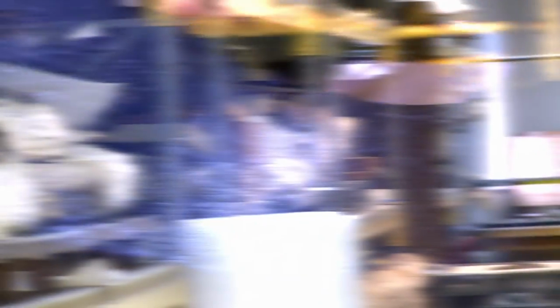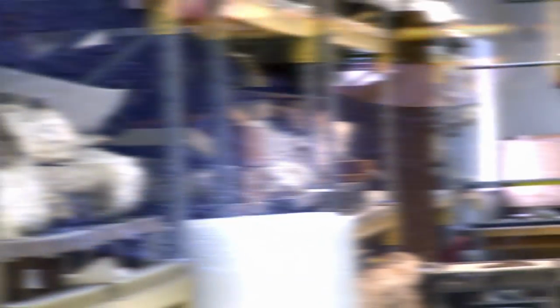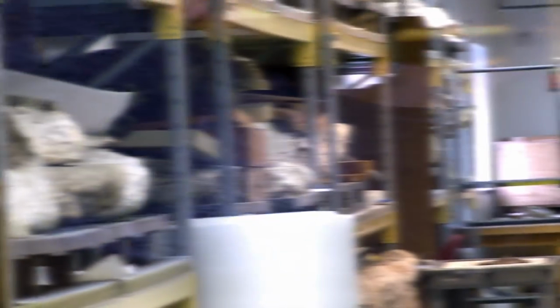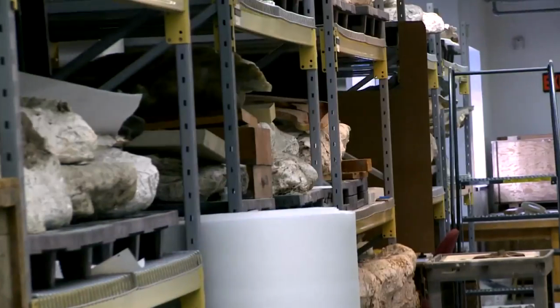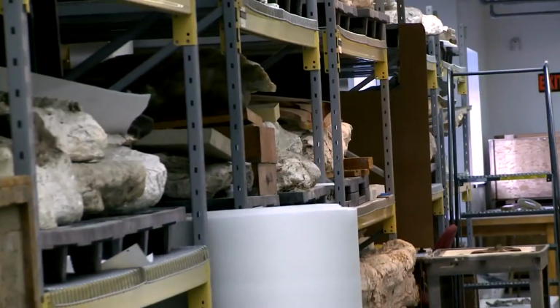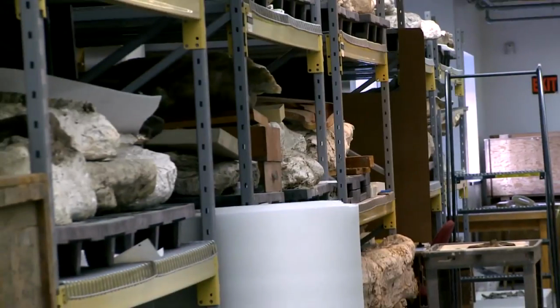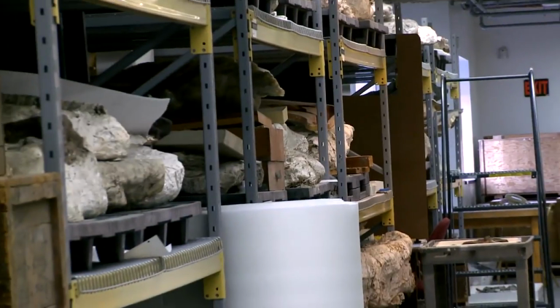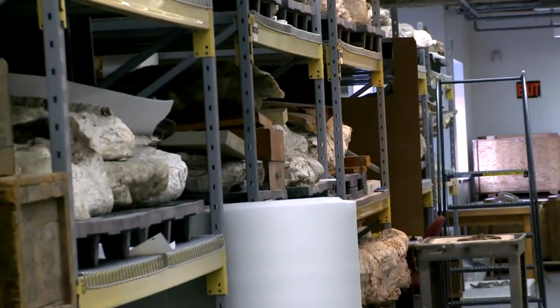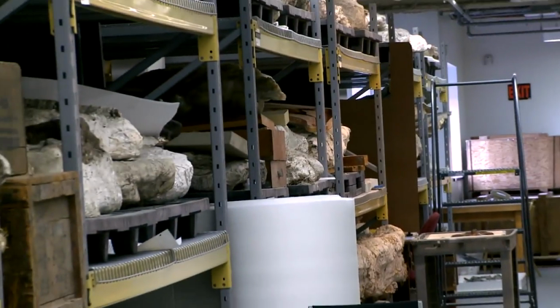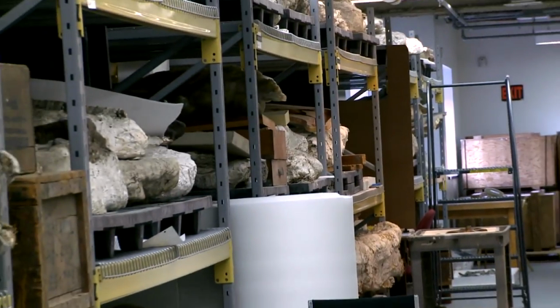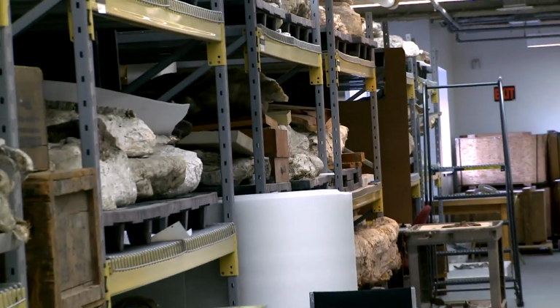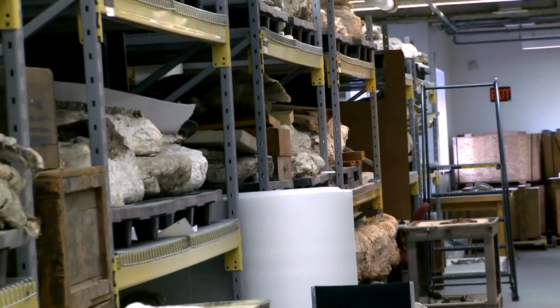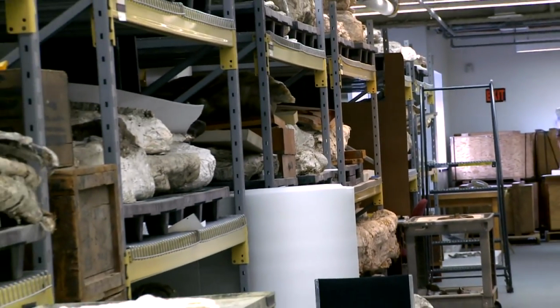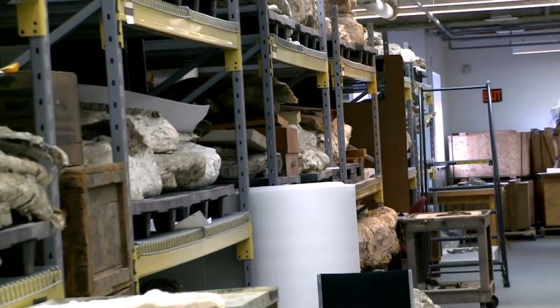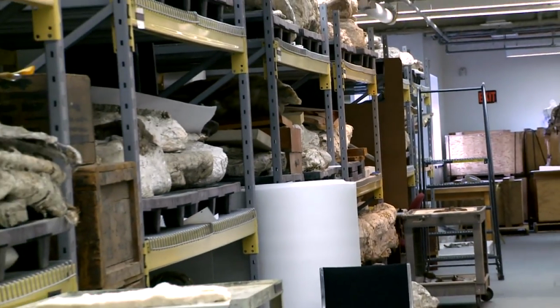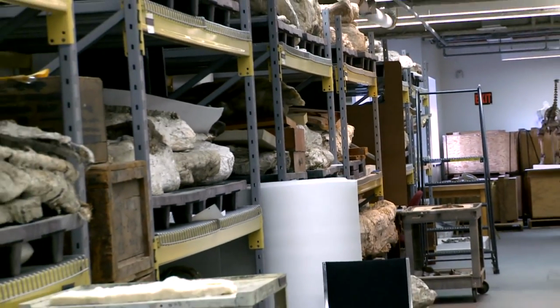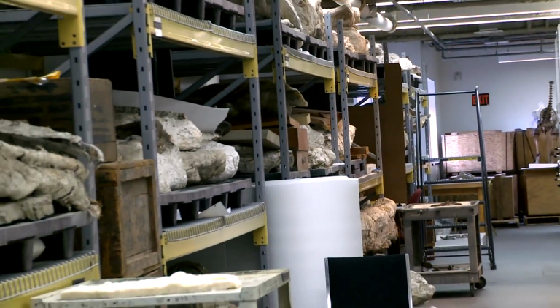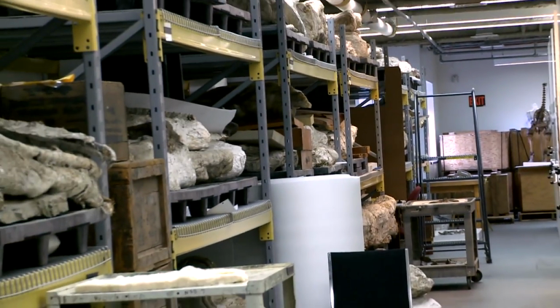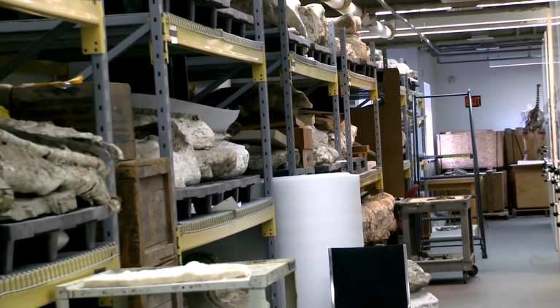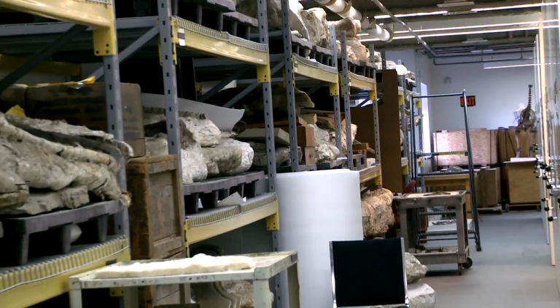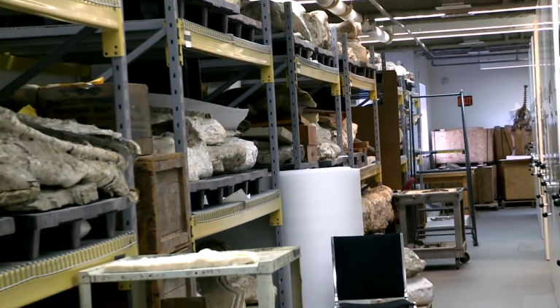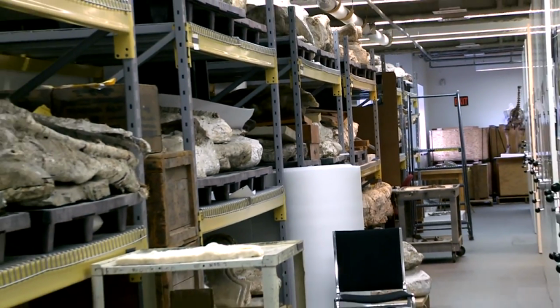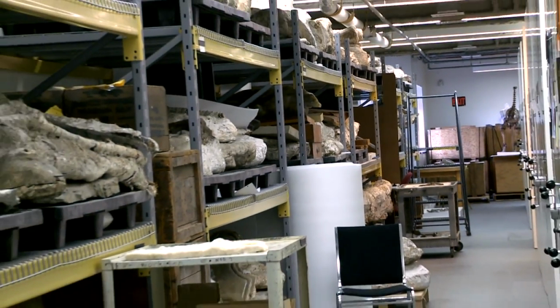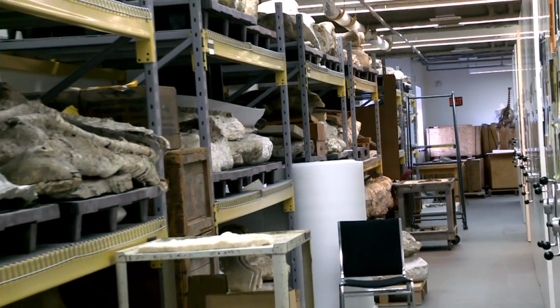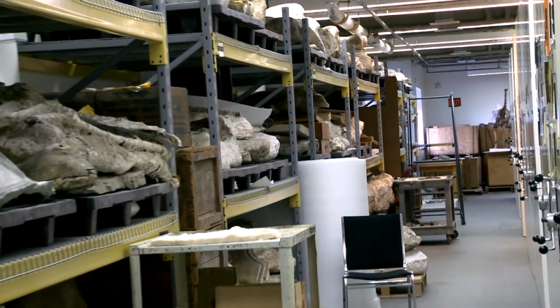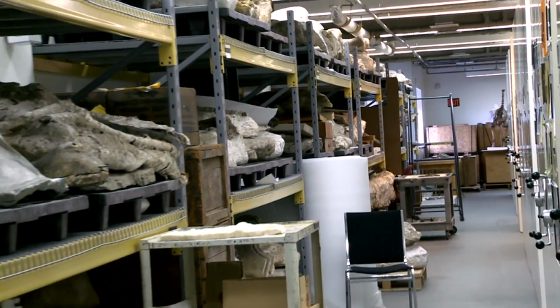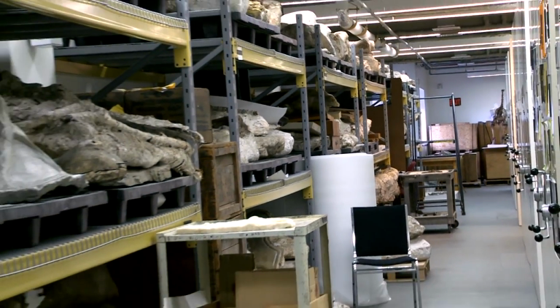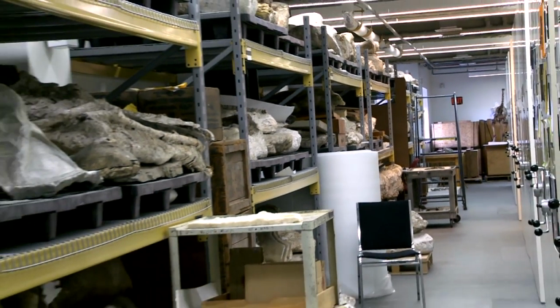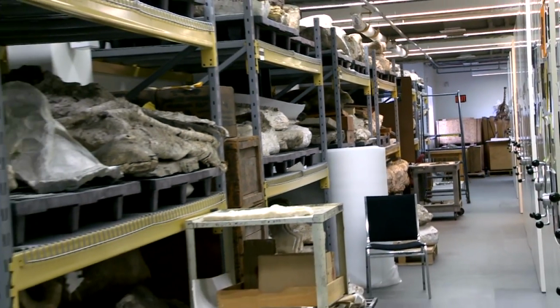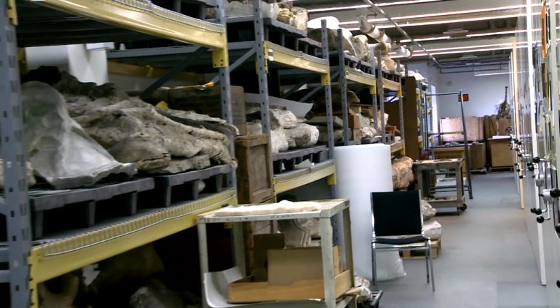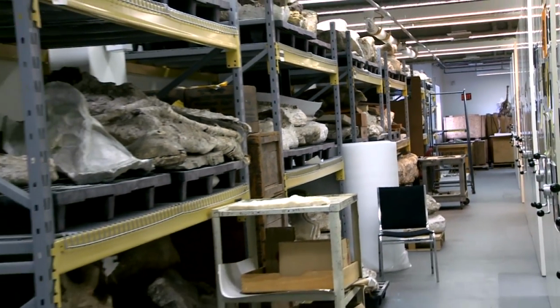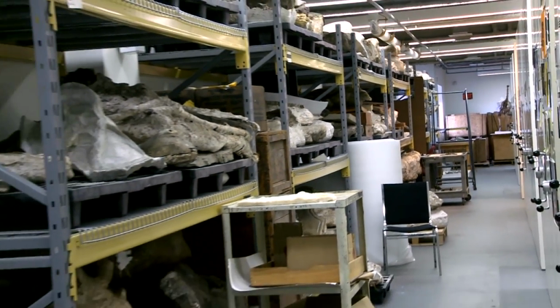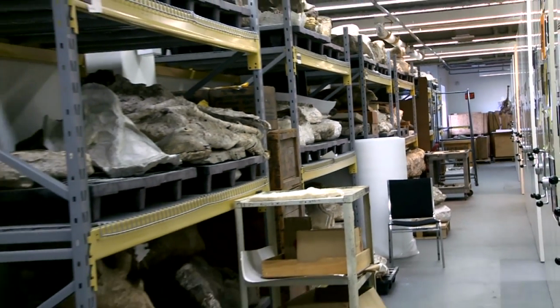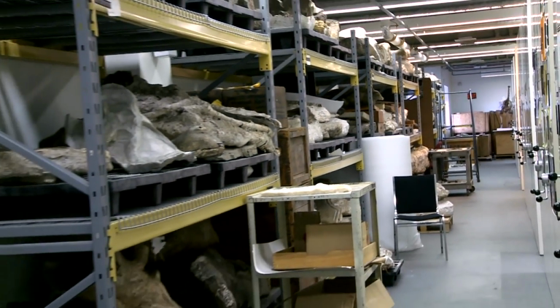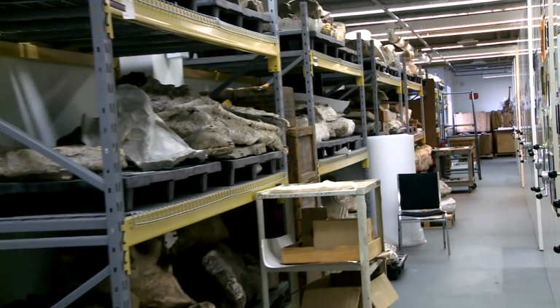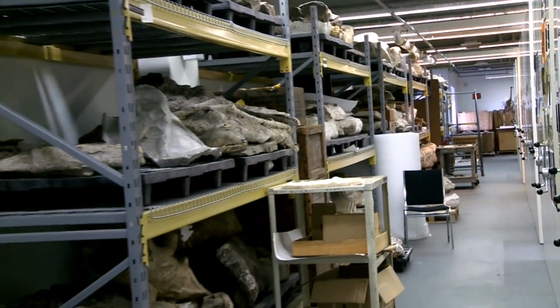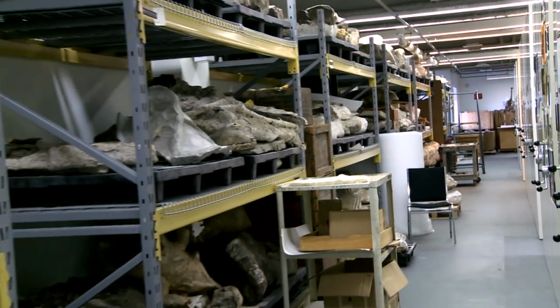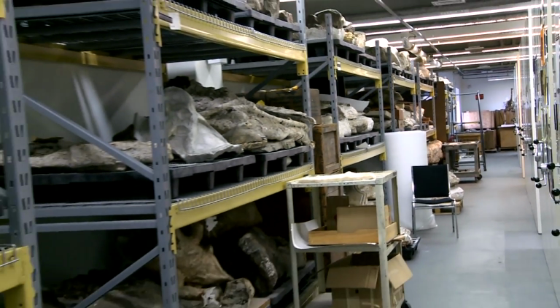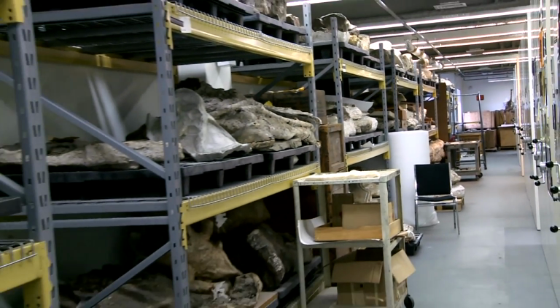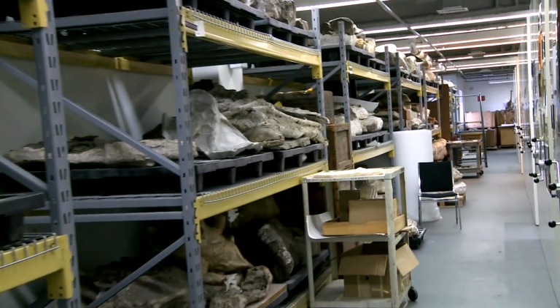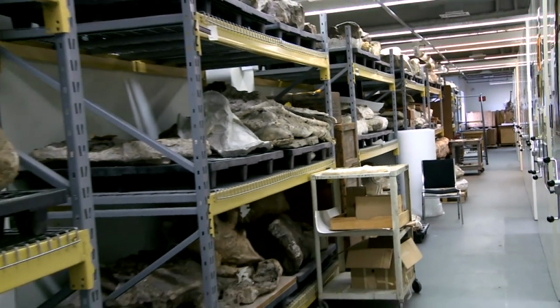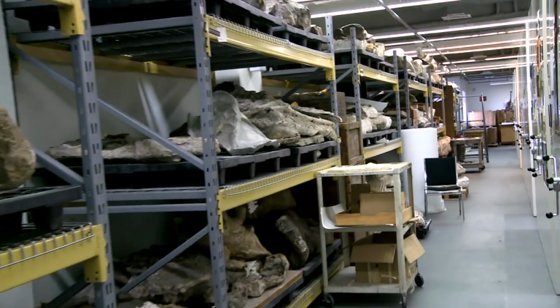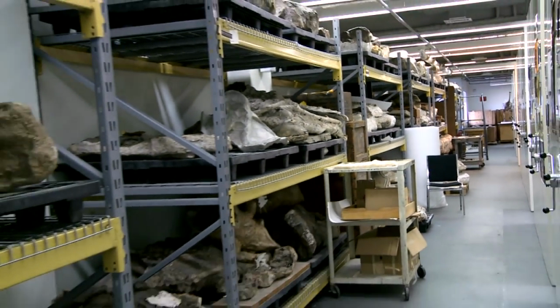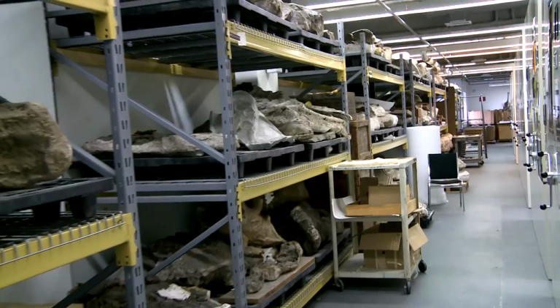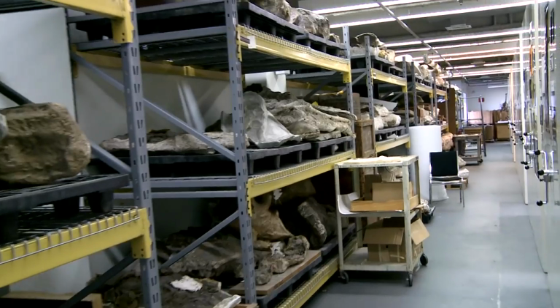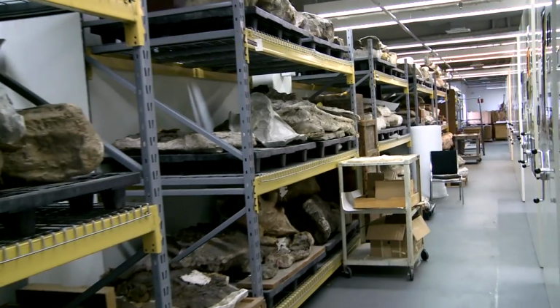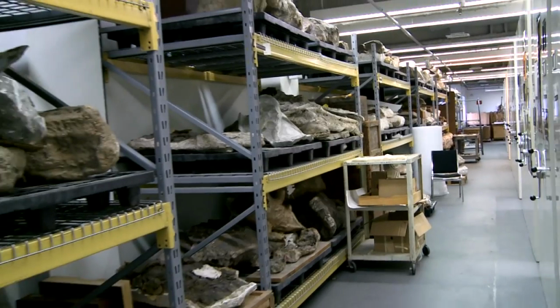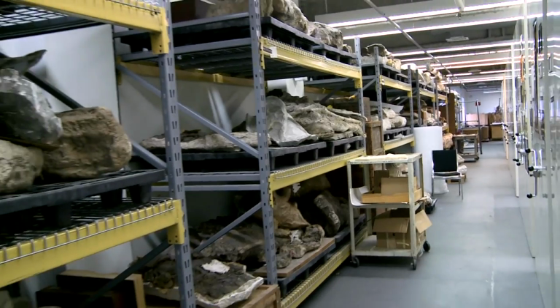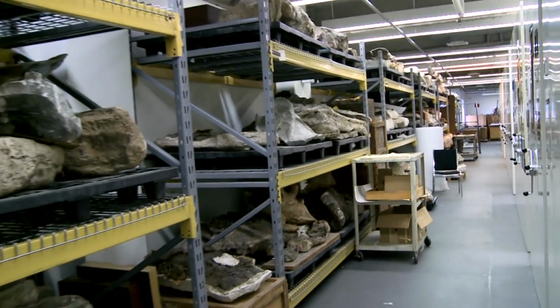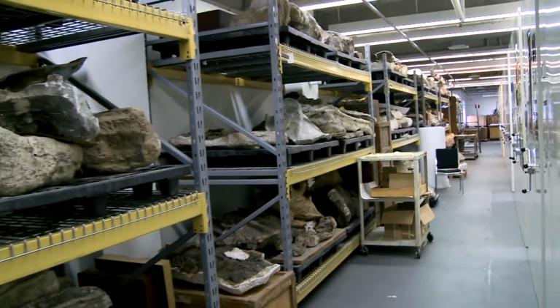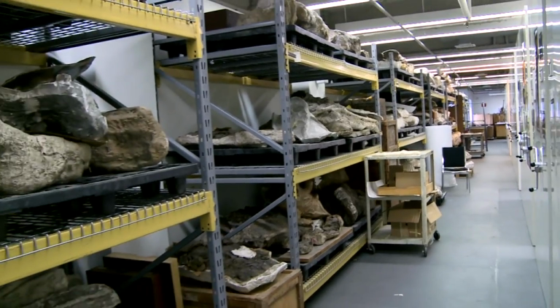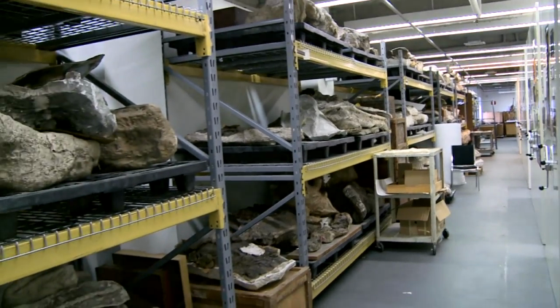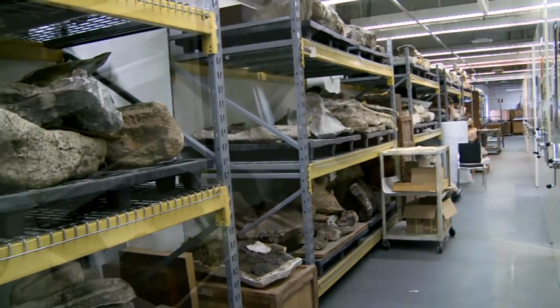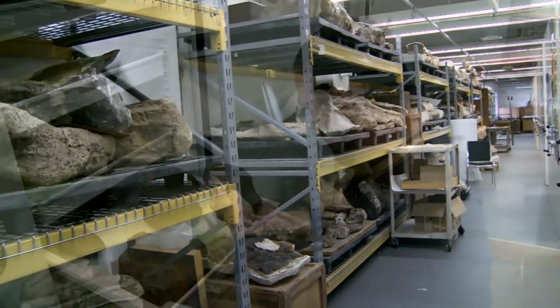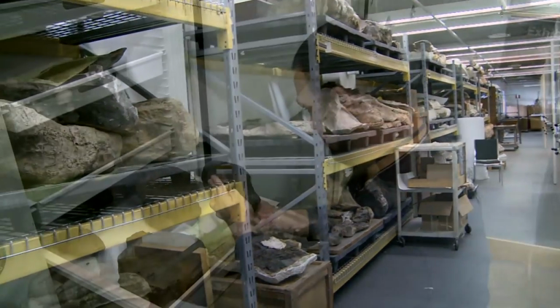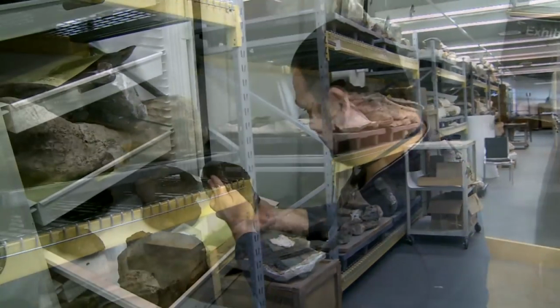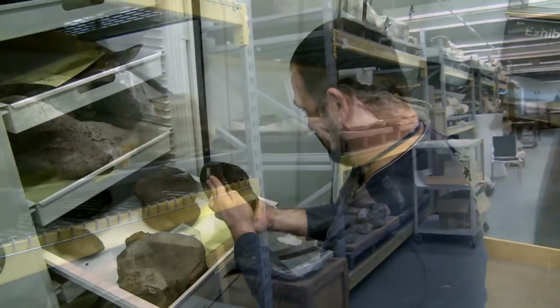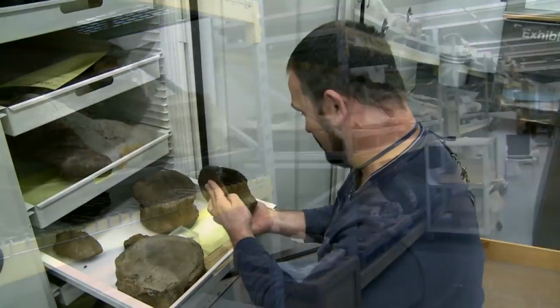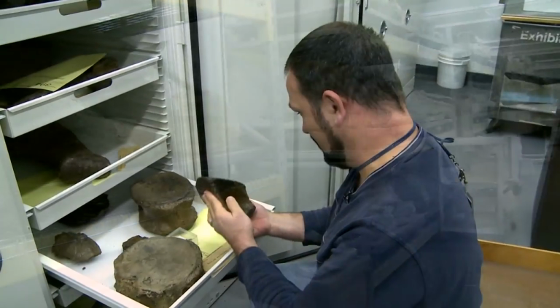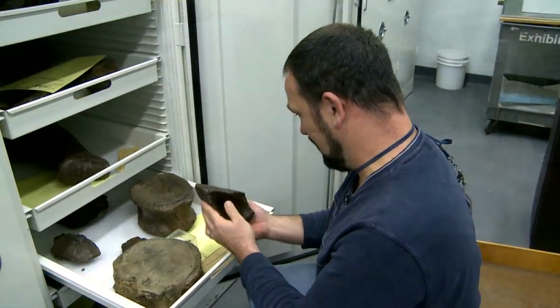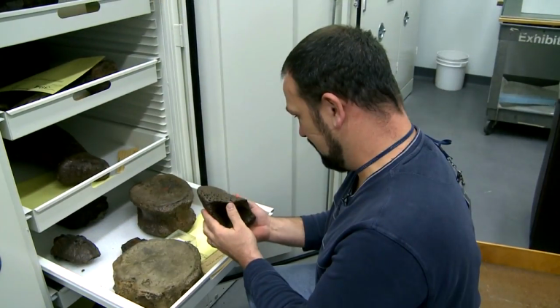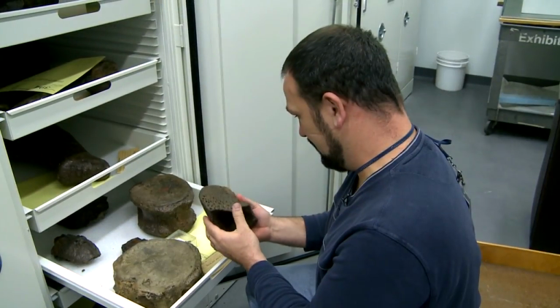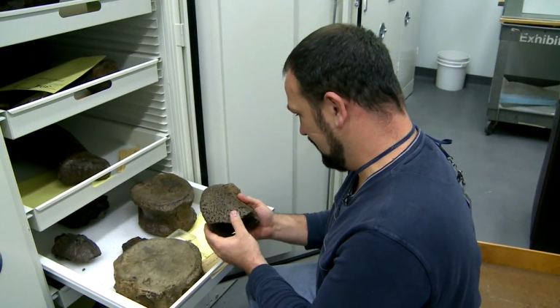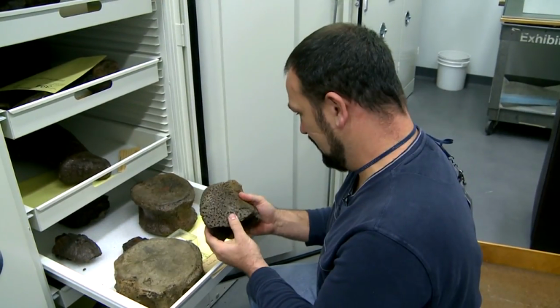Only 0.02% of our vertebrate paleontology collection is on display. All the rest is in storage rooms on site behind the scenes.